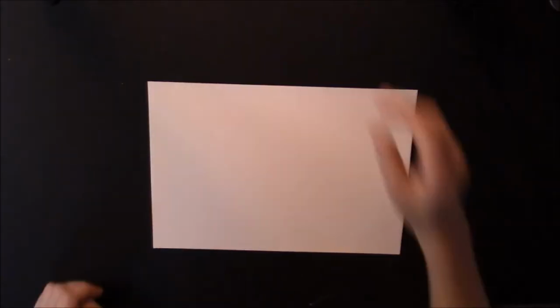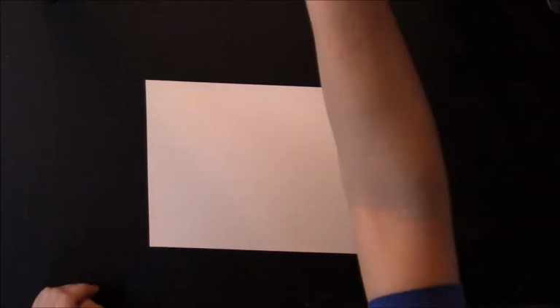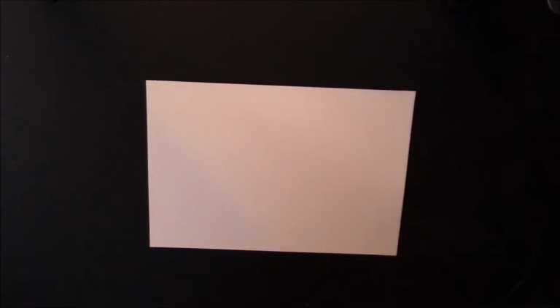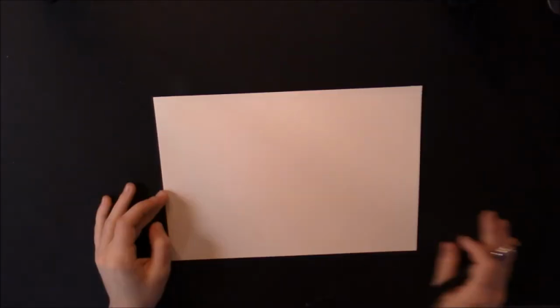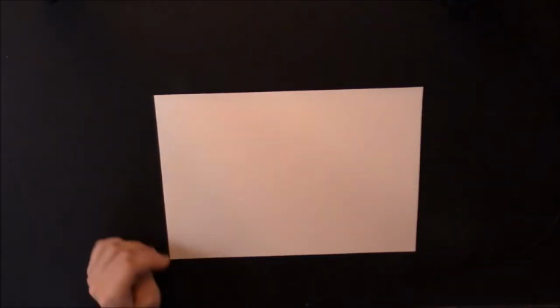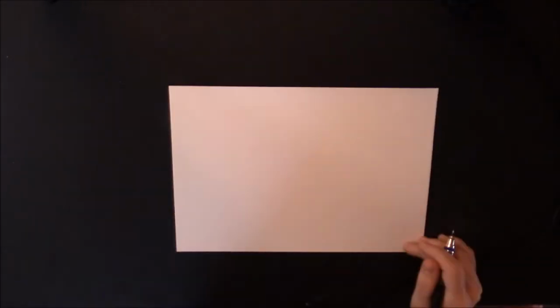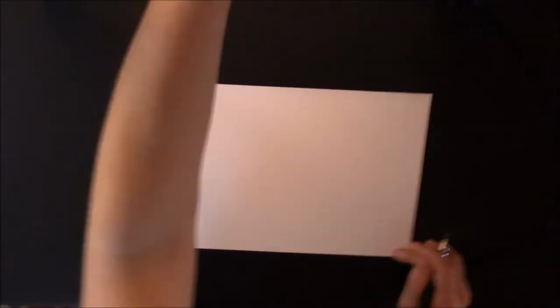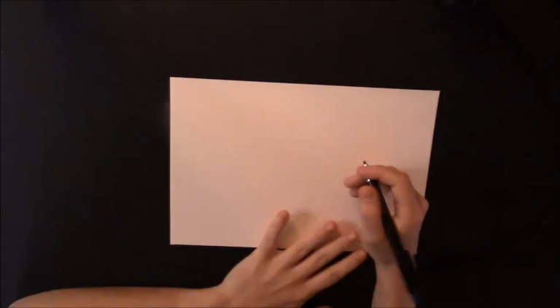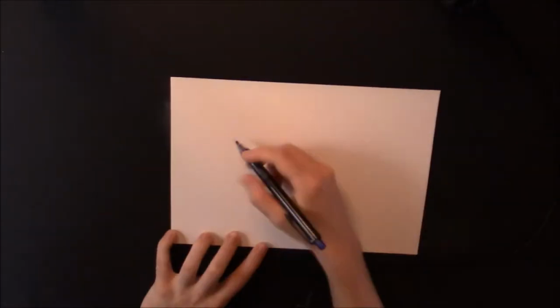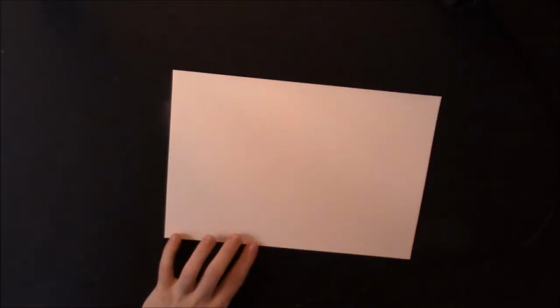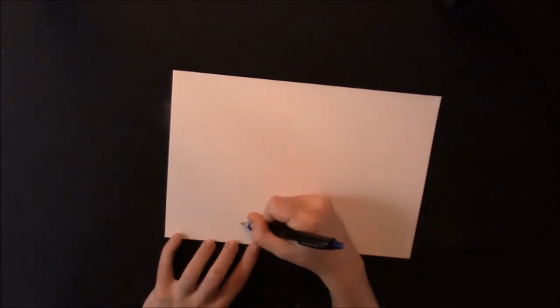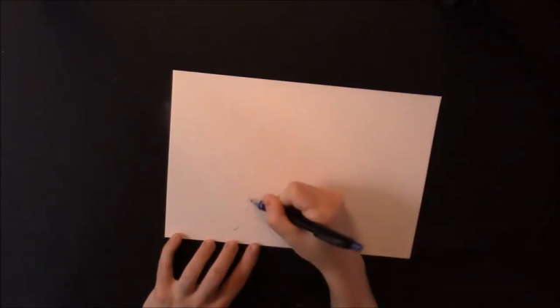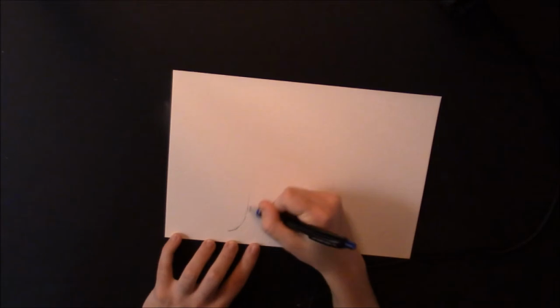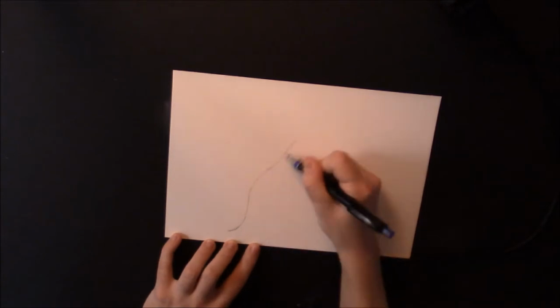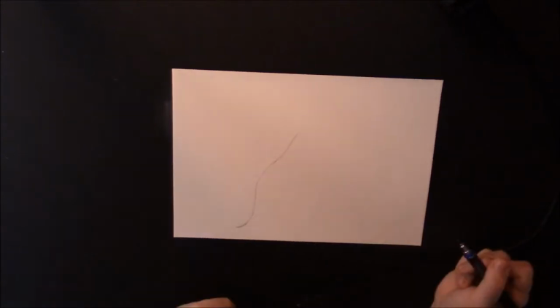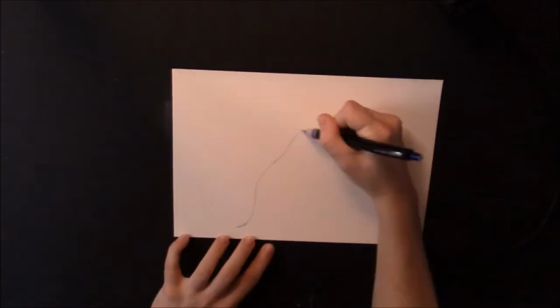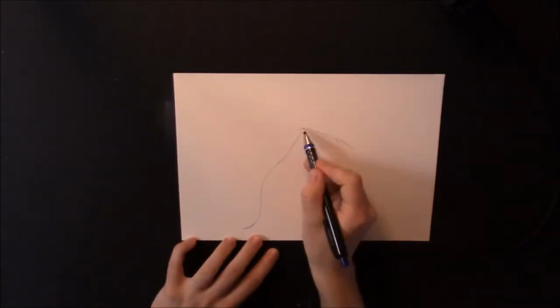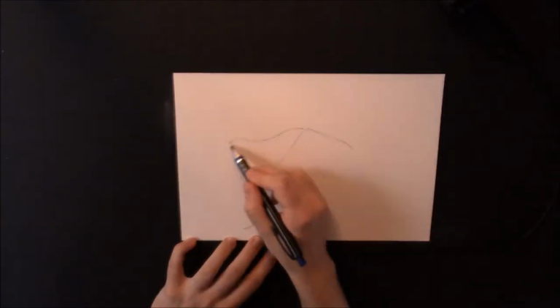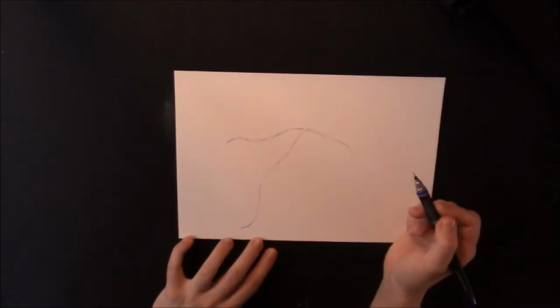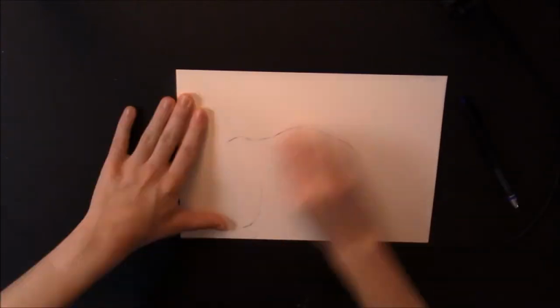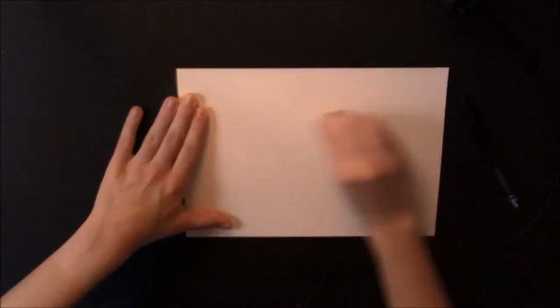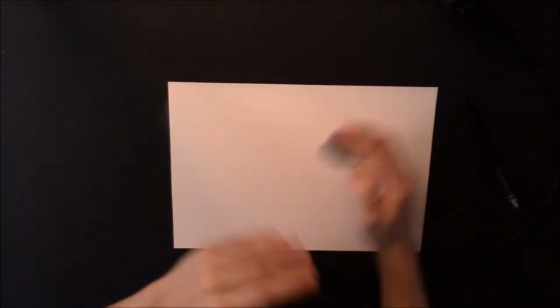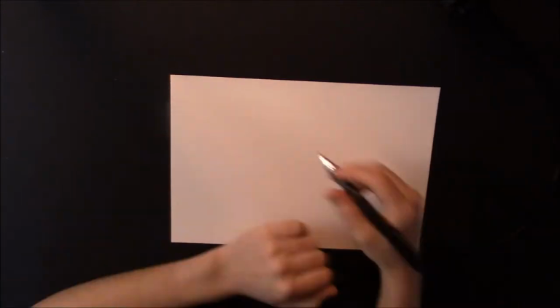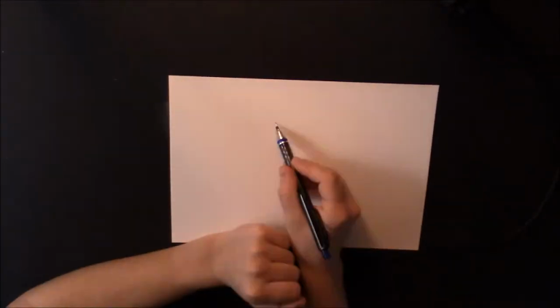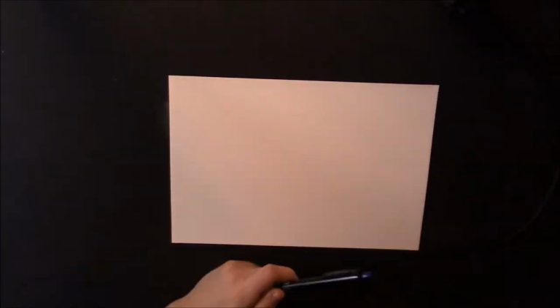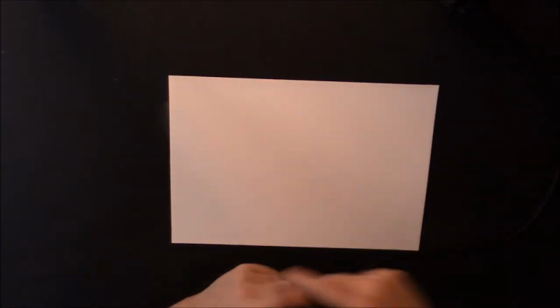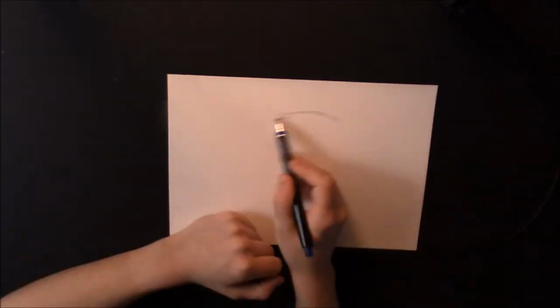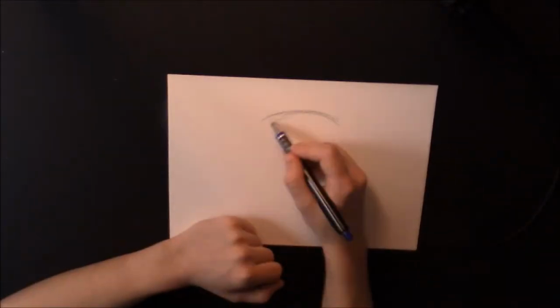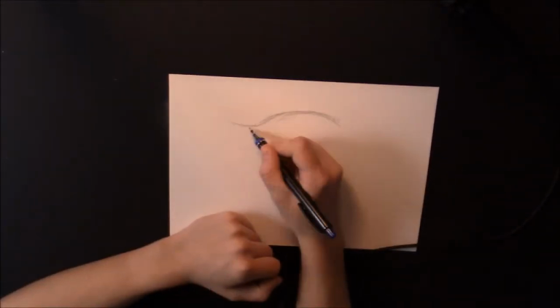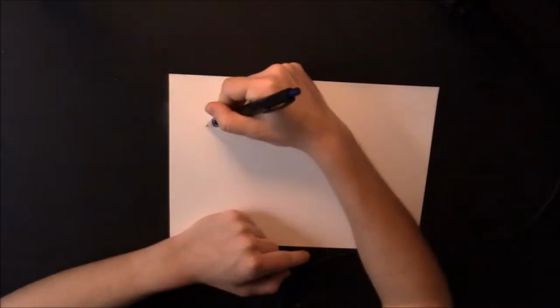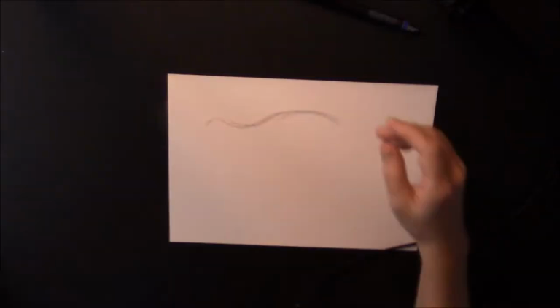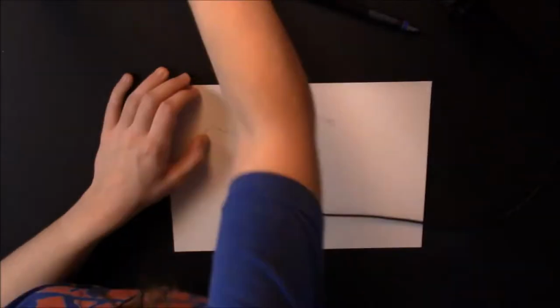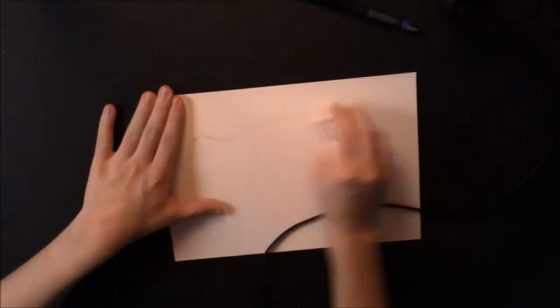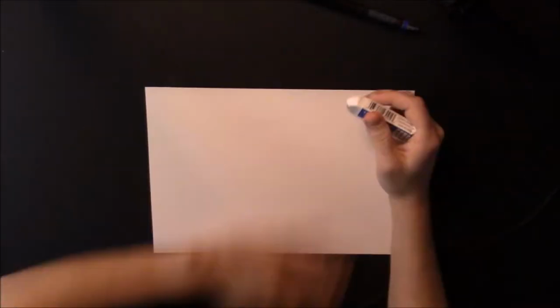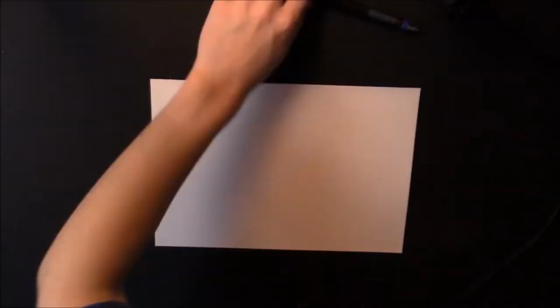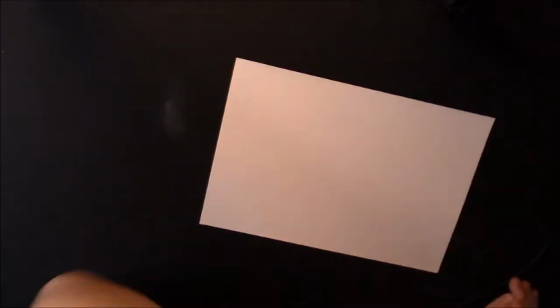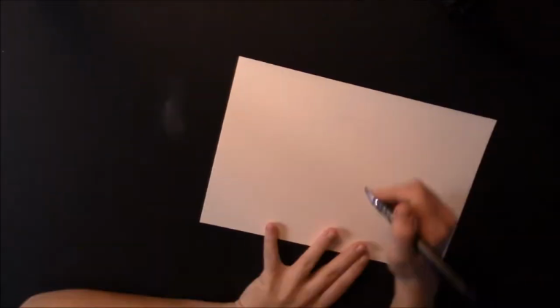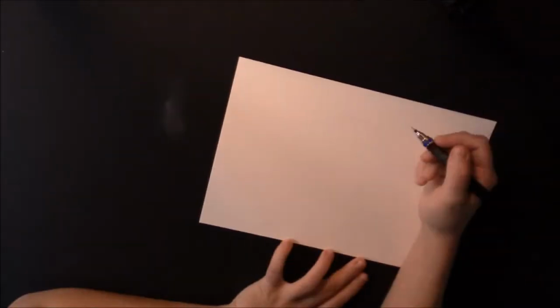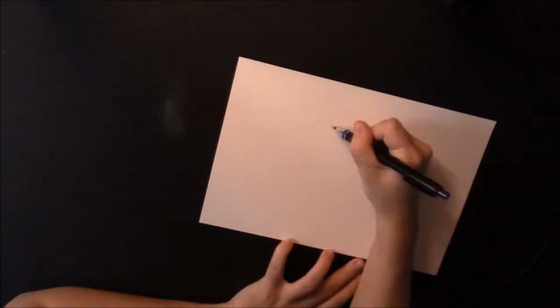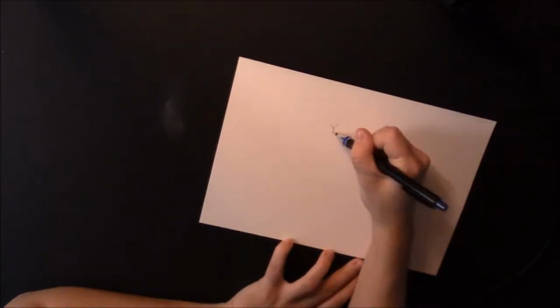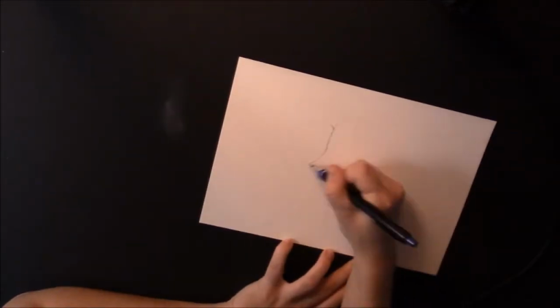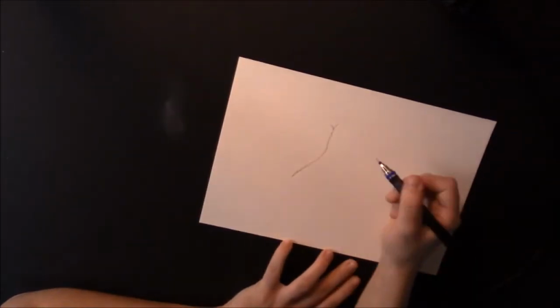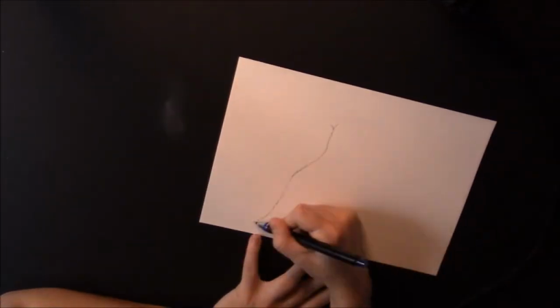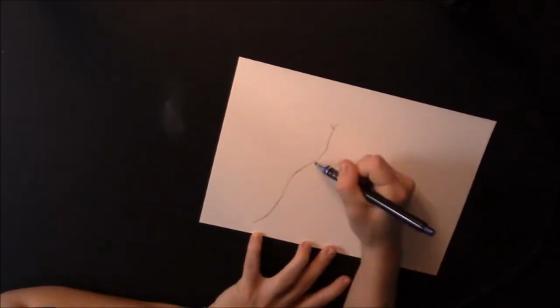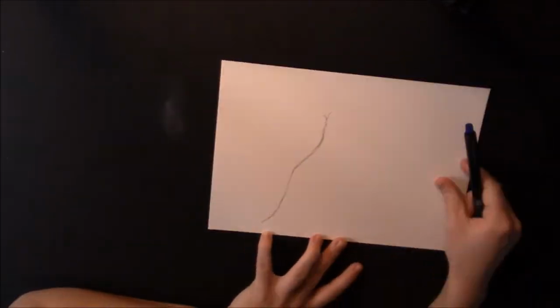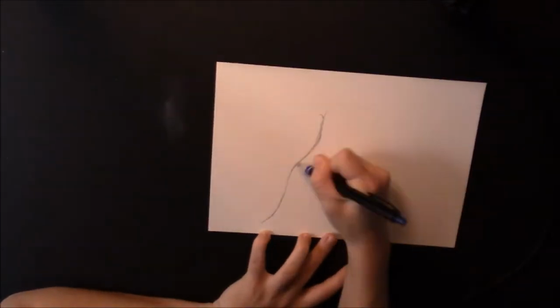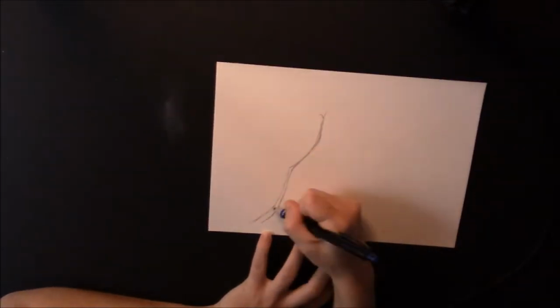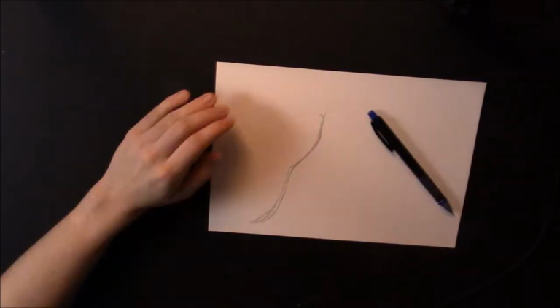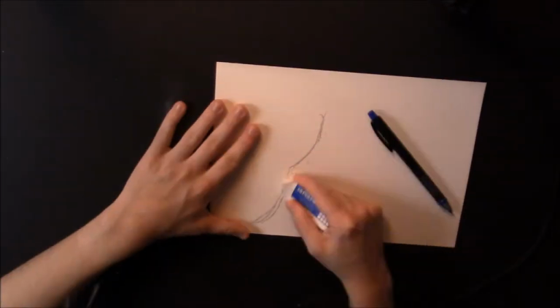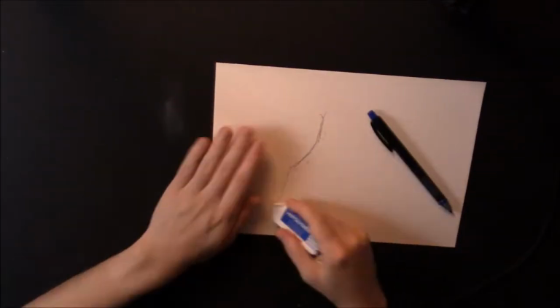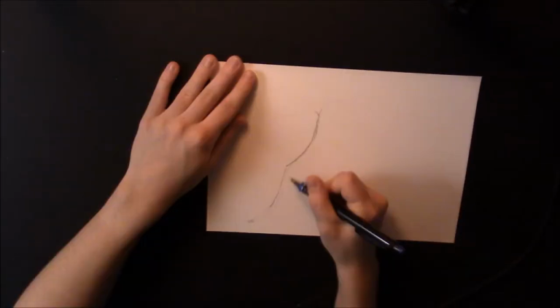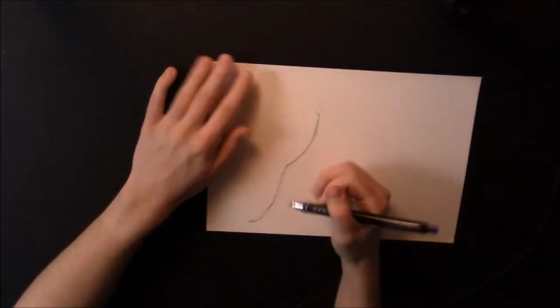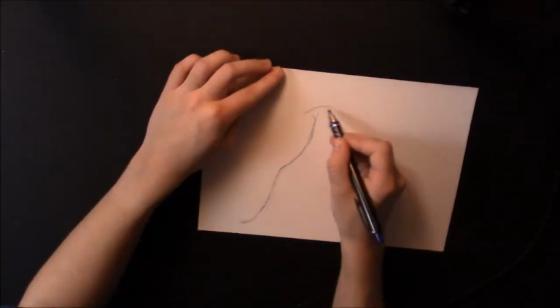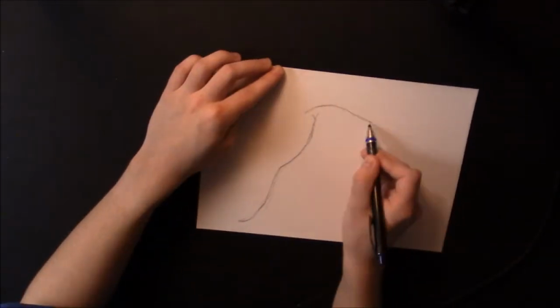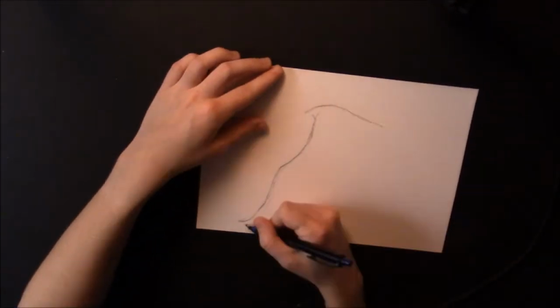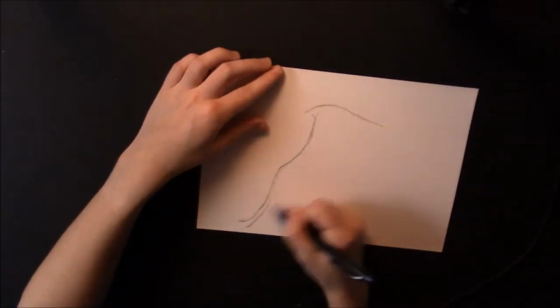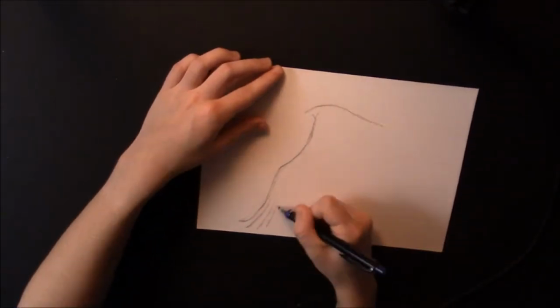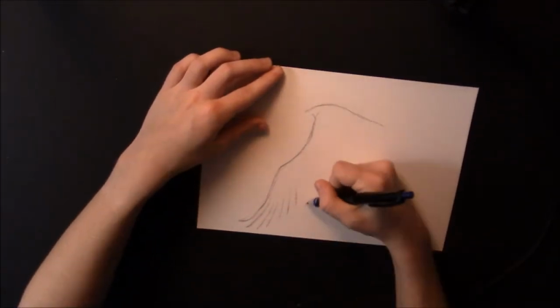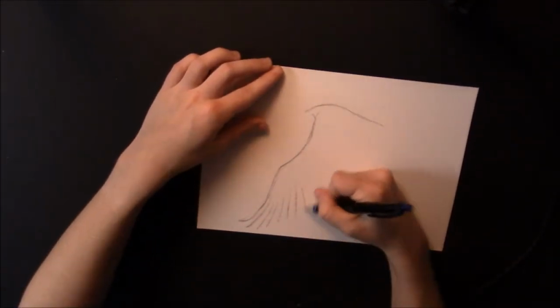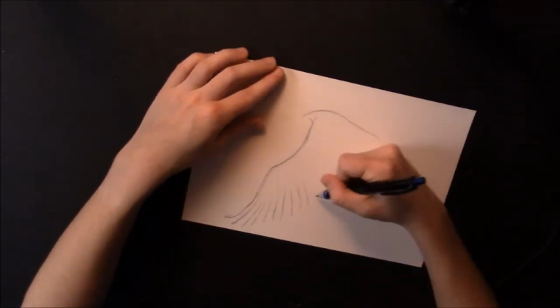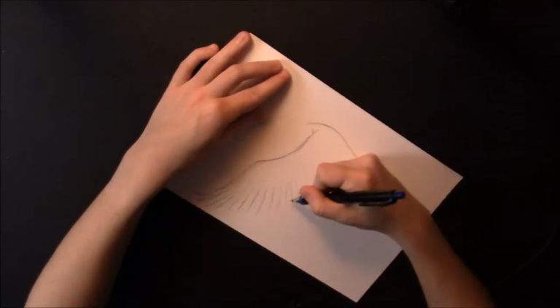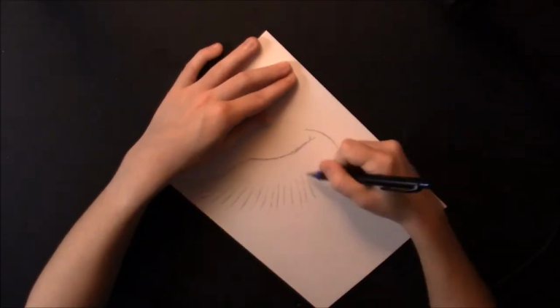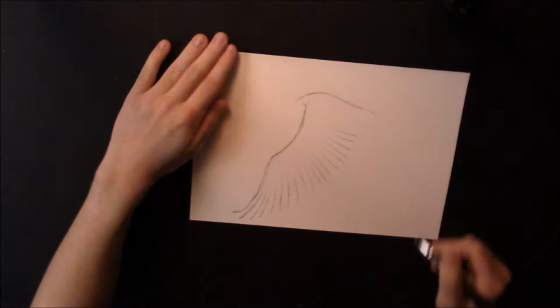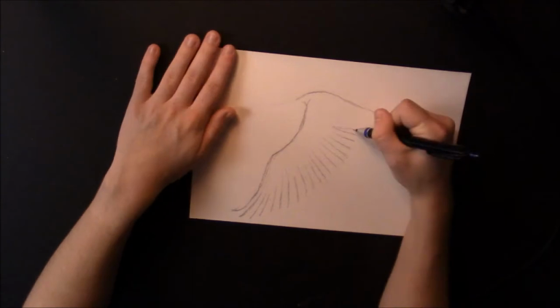Hello, I'm Emma Louise and welcome to my video. Now this drawing goes against everything I thought I knew.